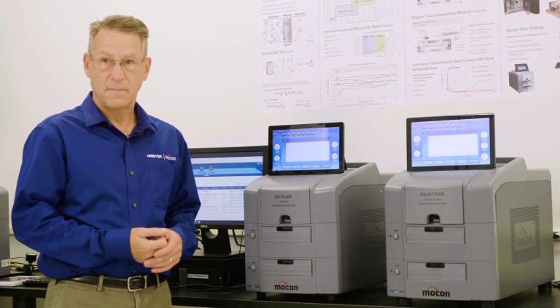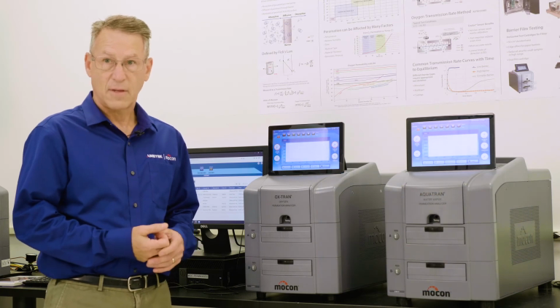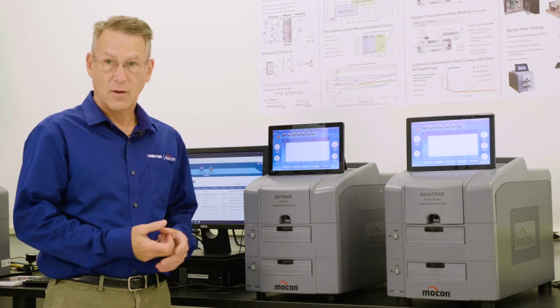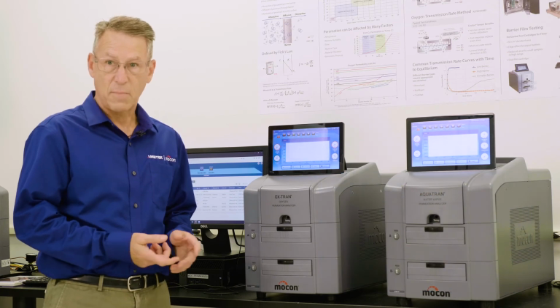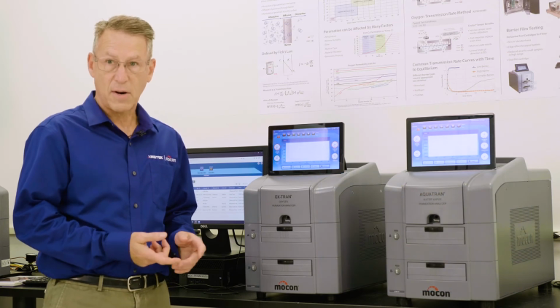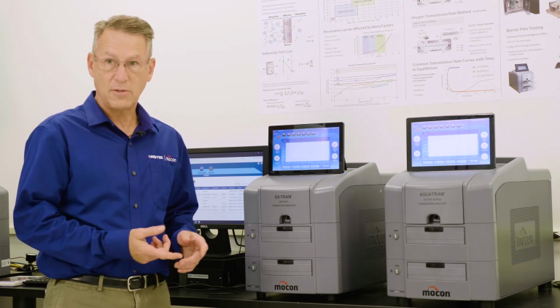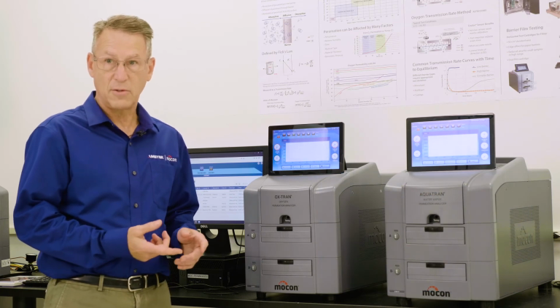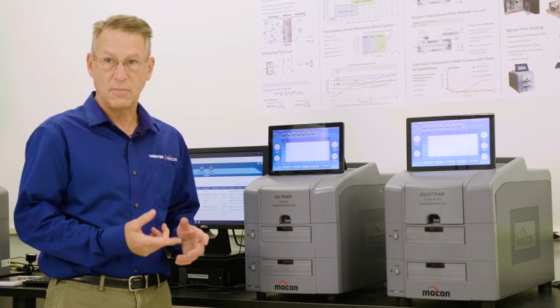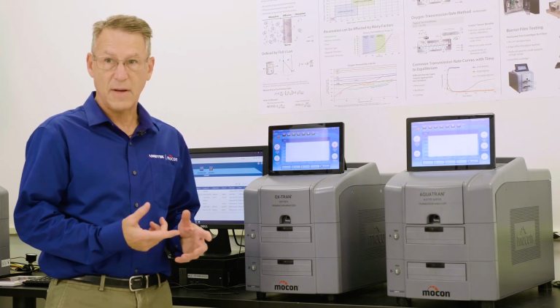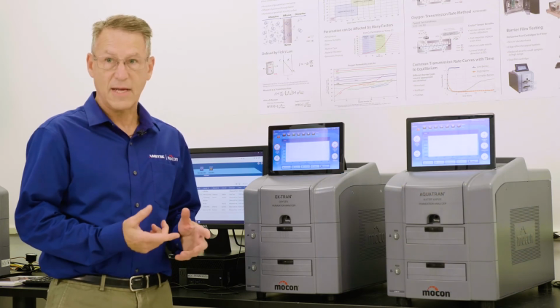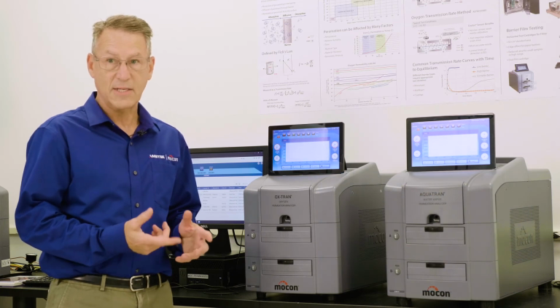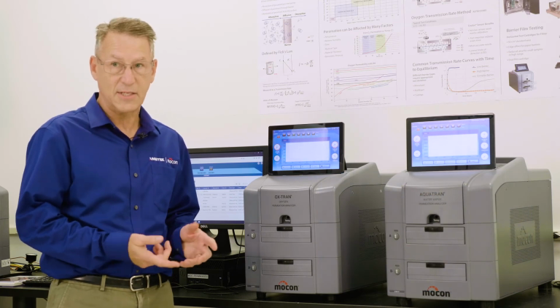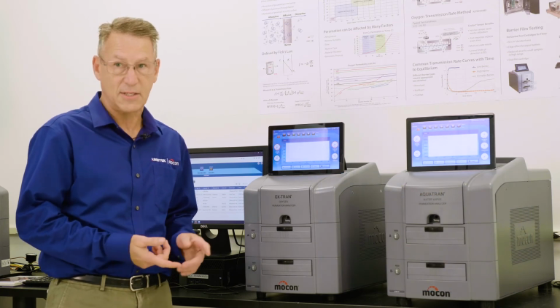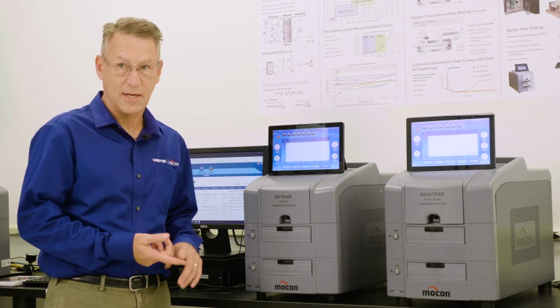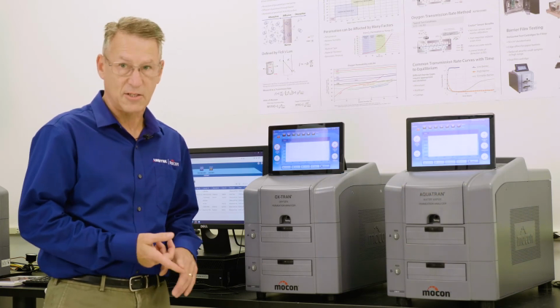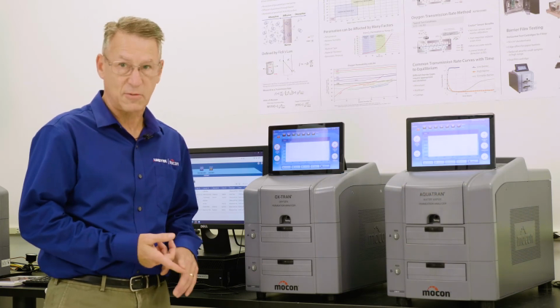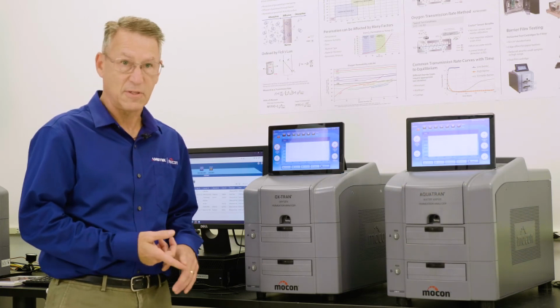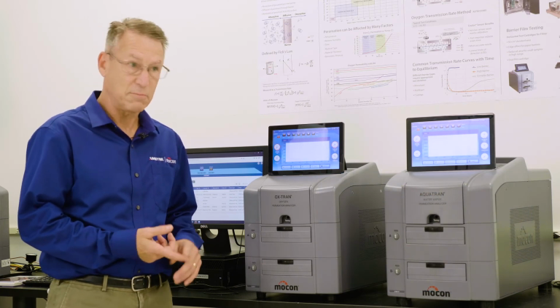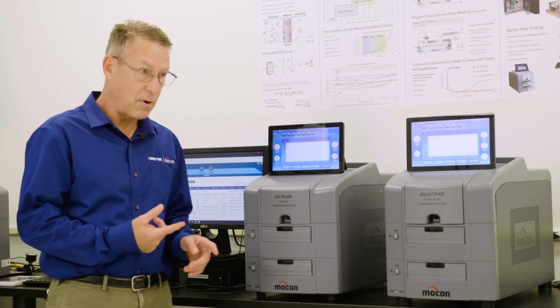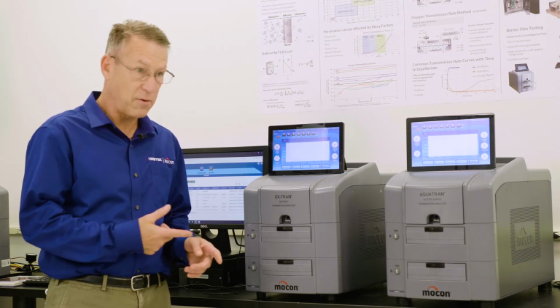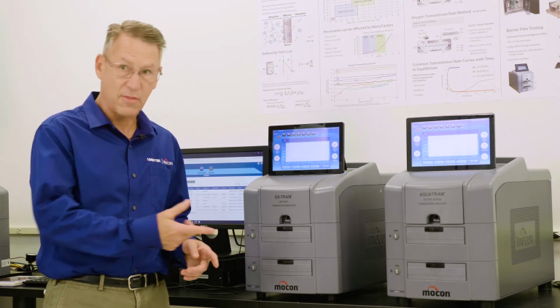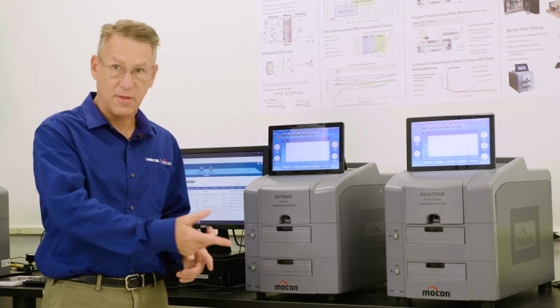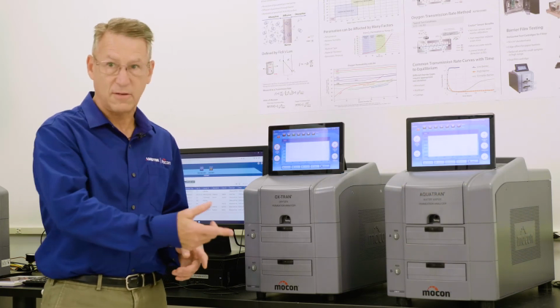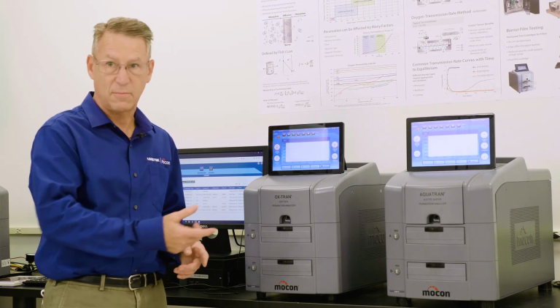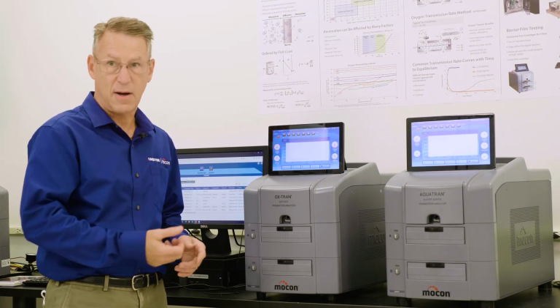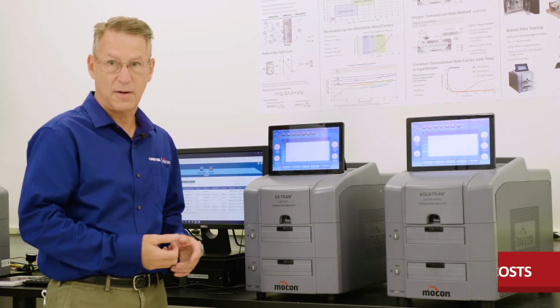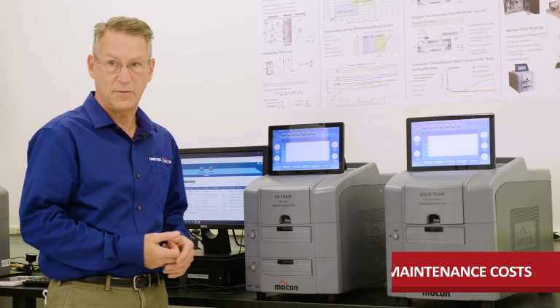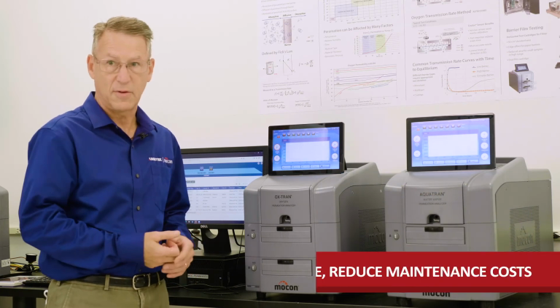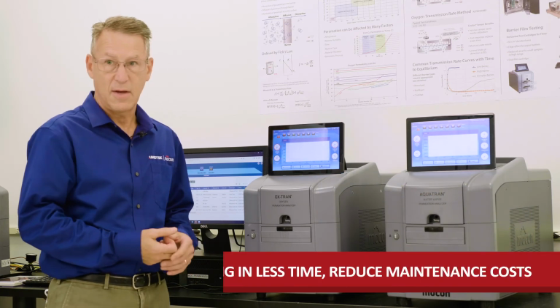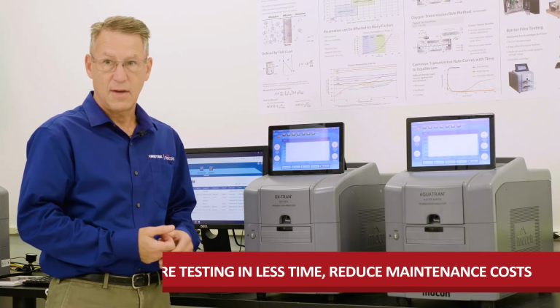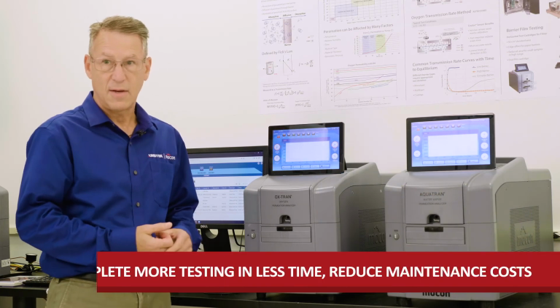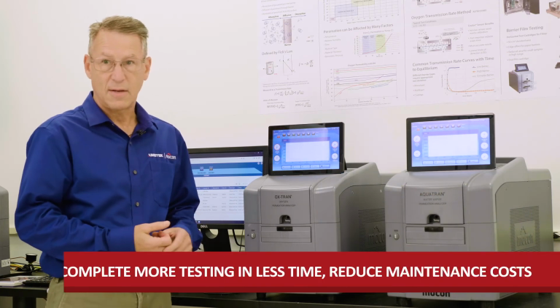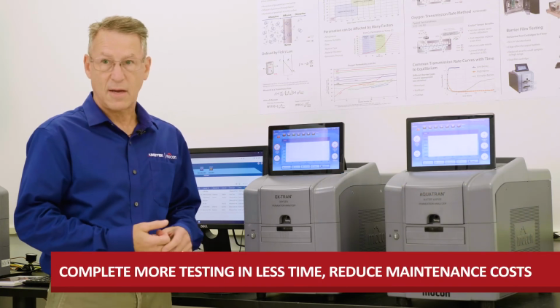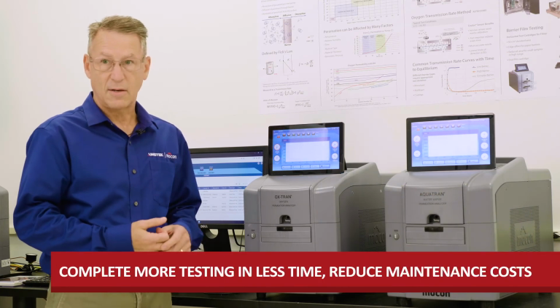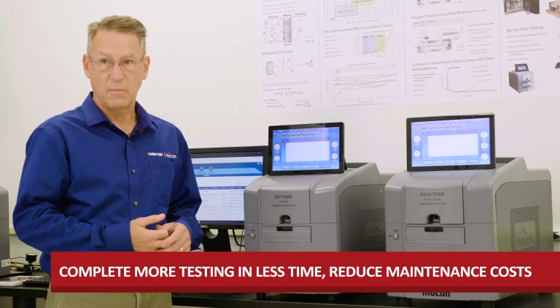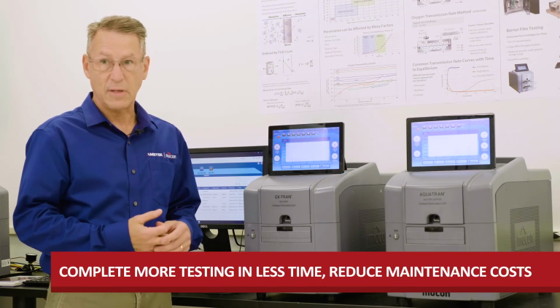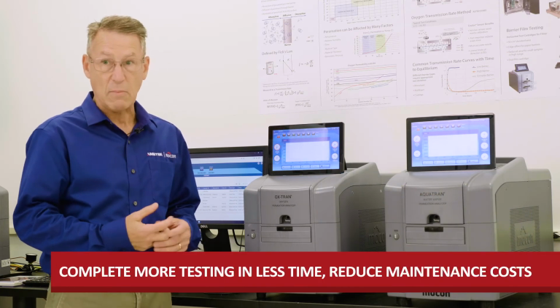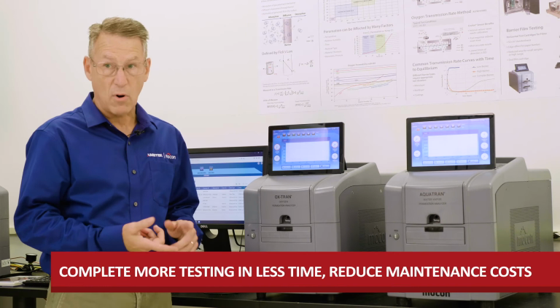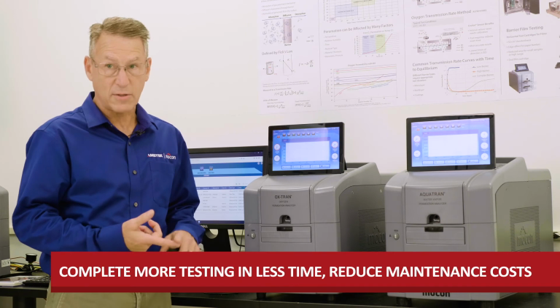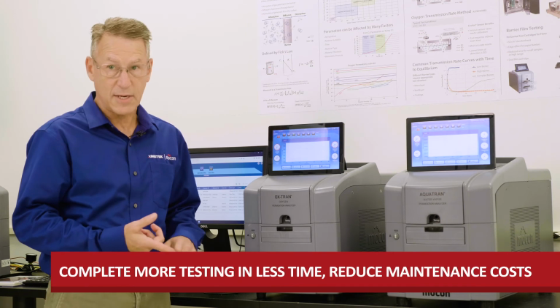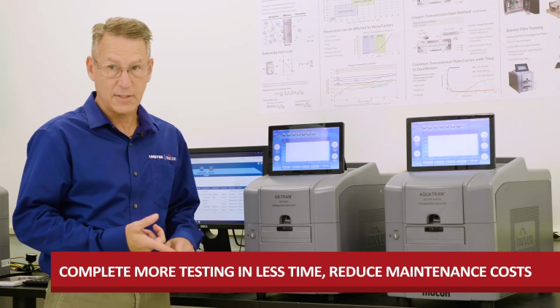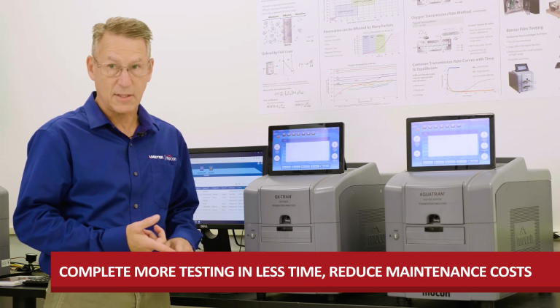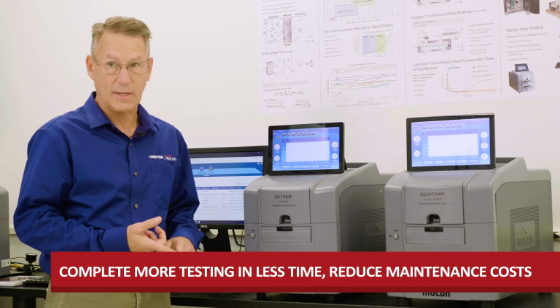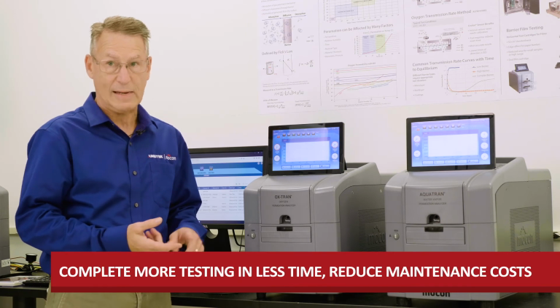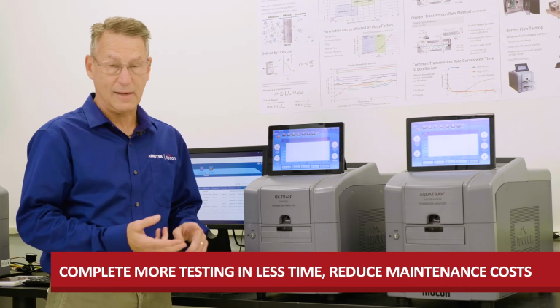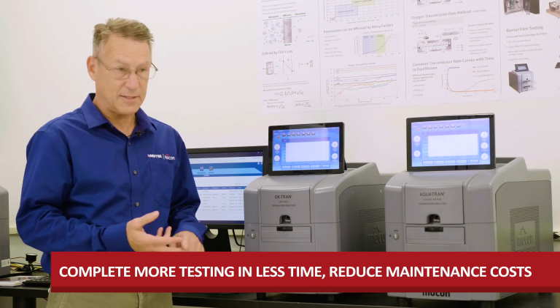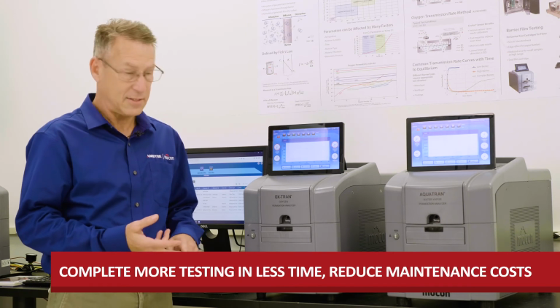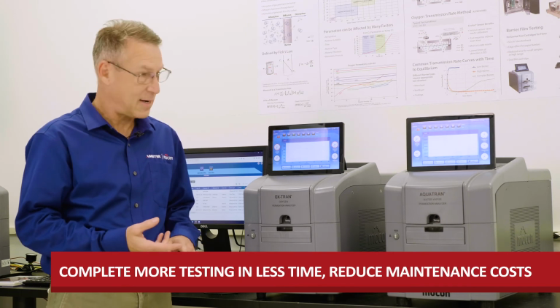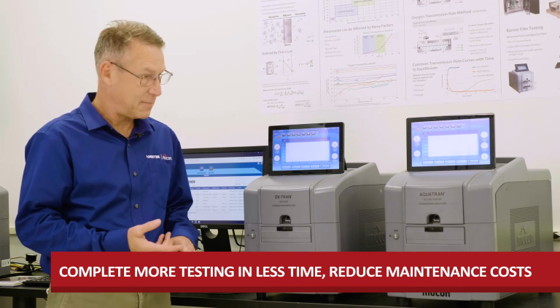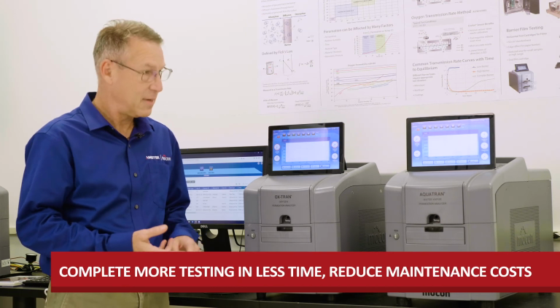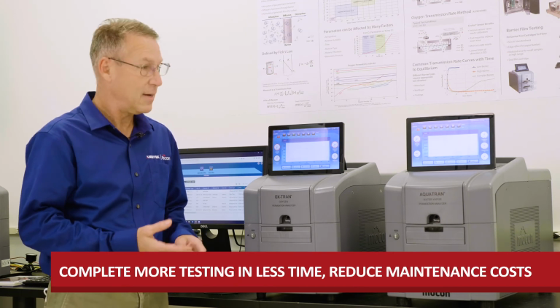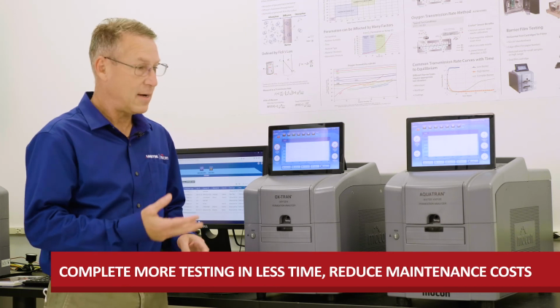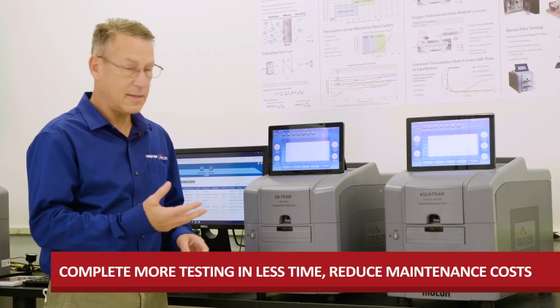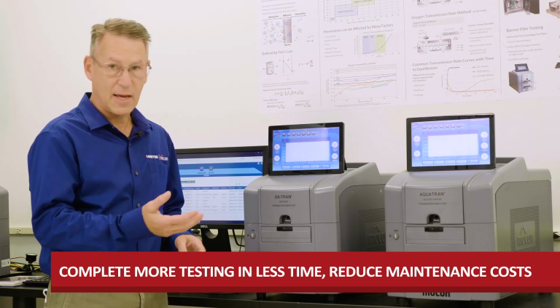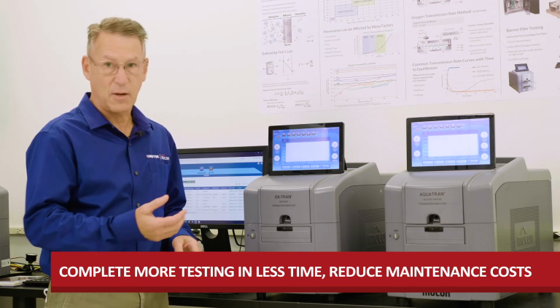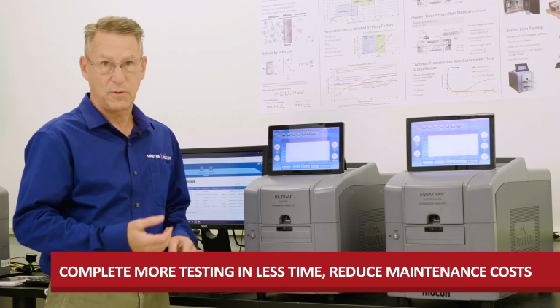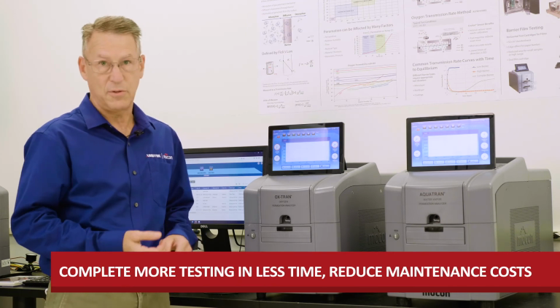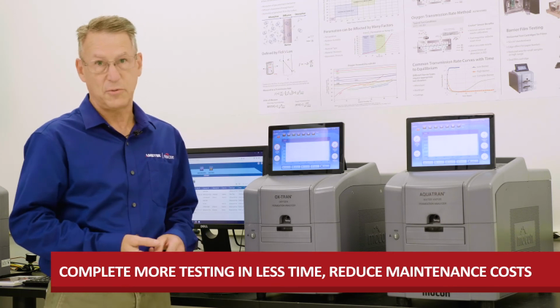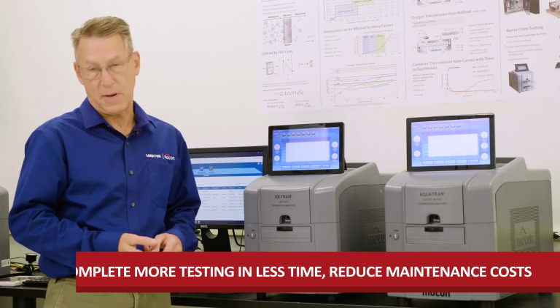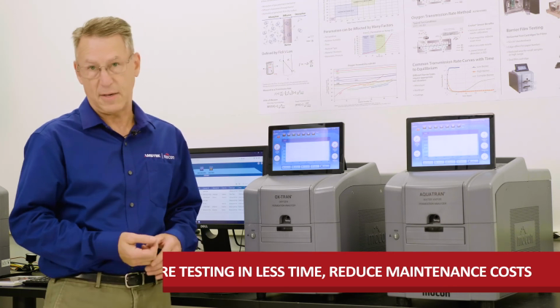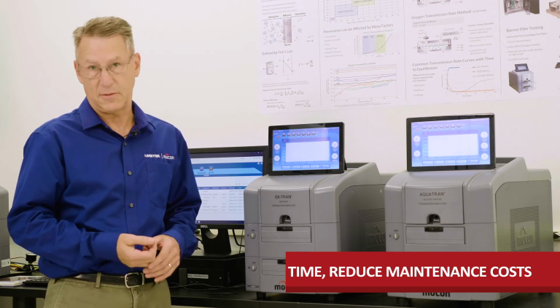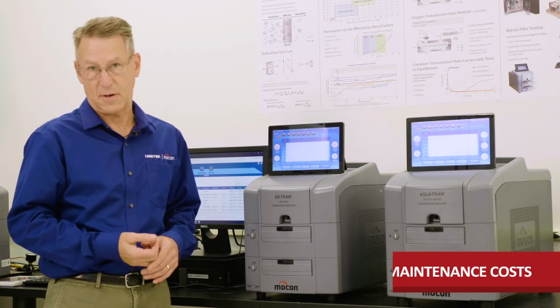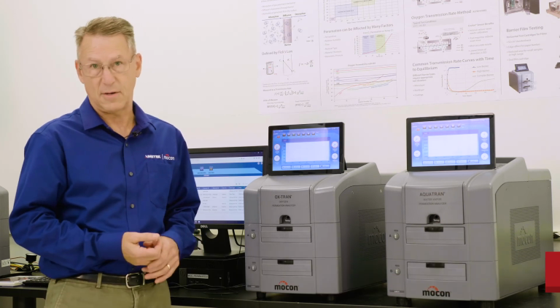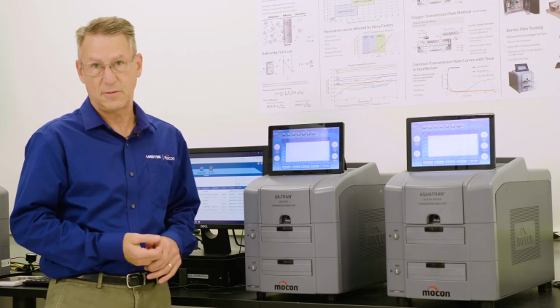Compared to many existing instruments, both of these models can complete more testing in less time and they help reduce maintenance costs.